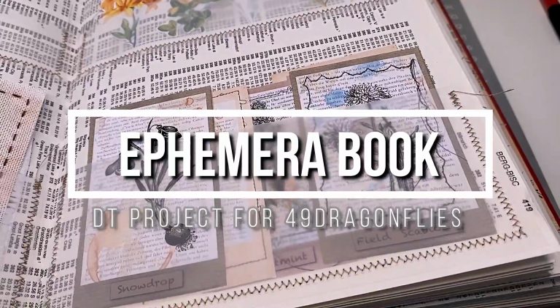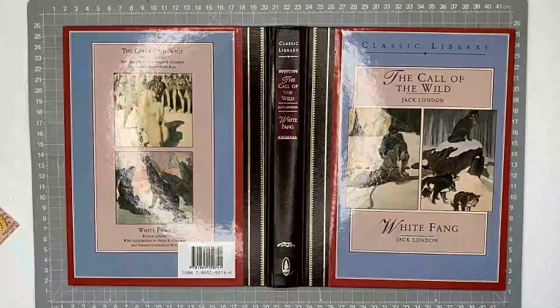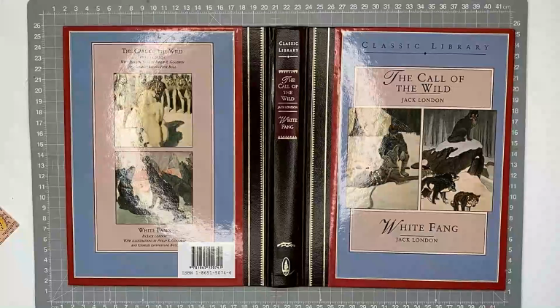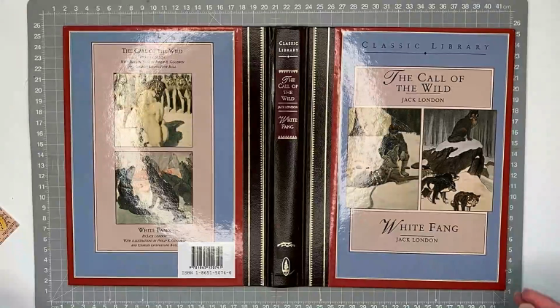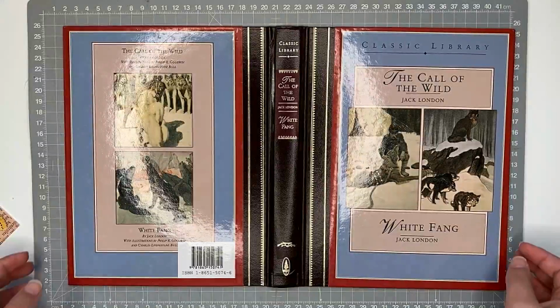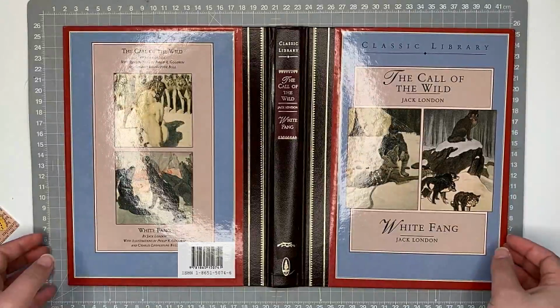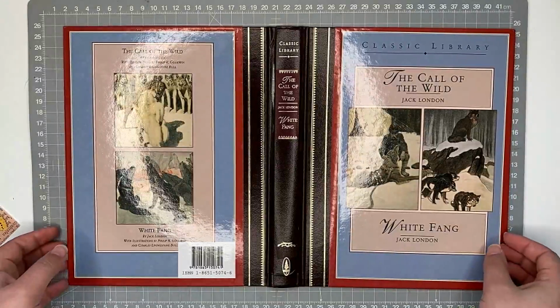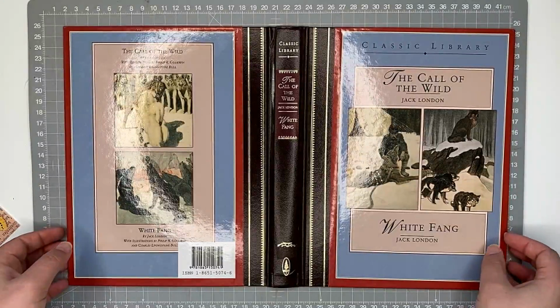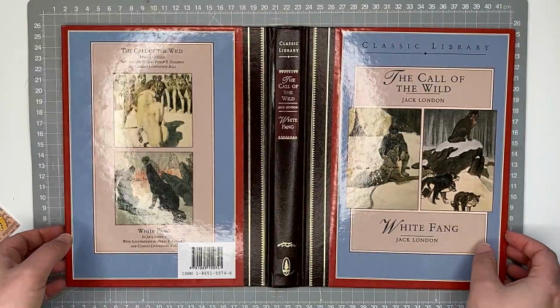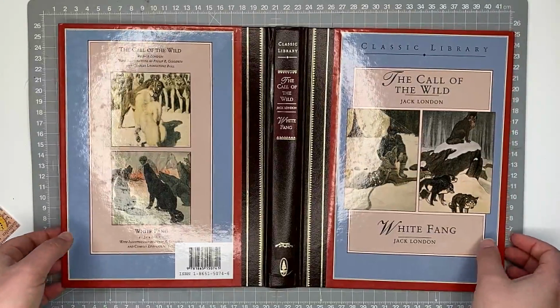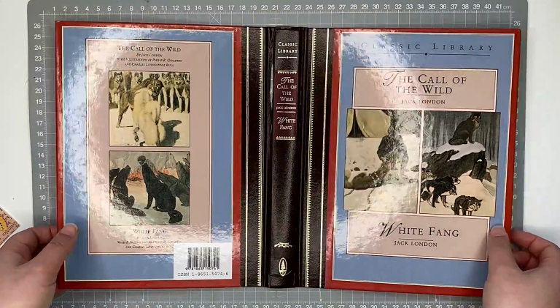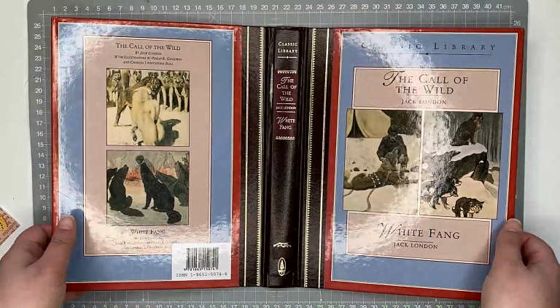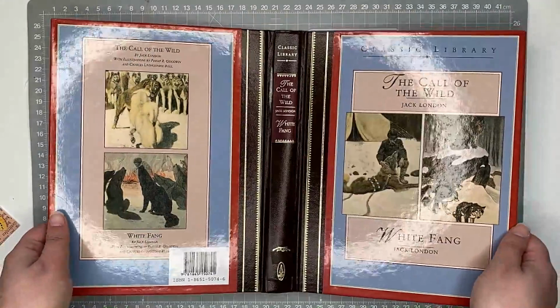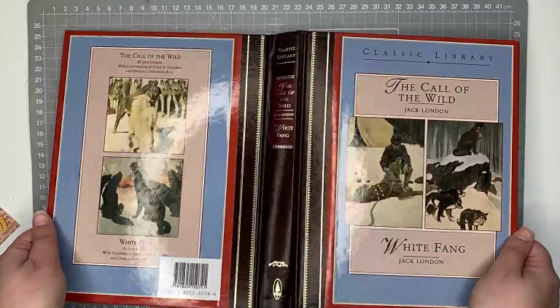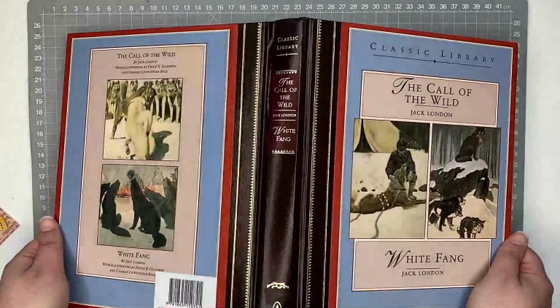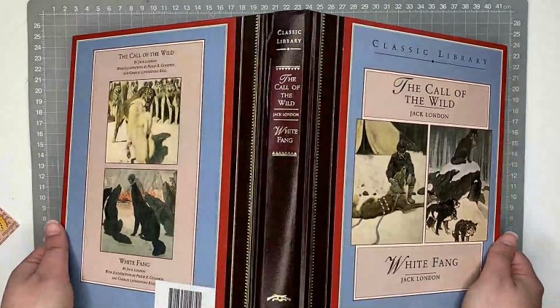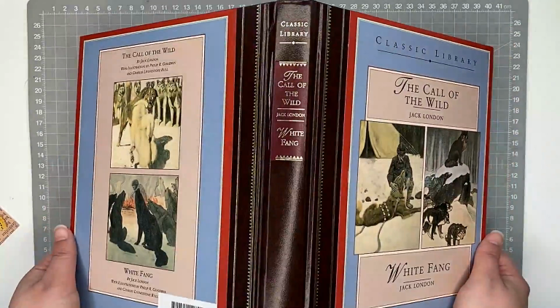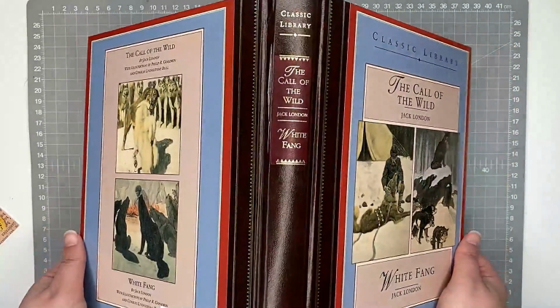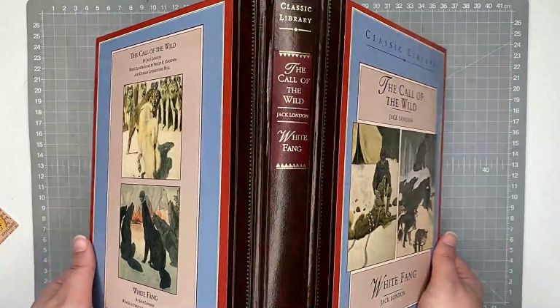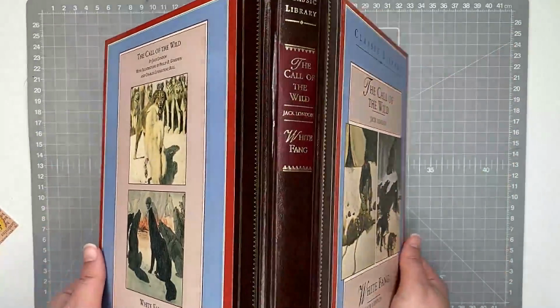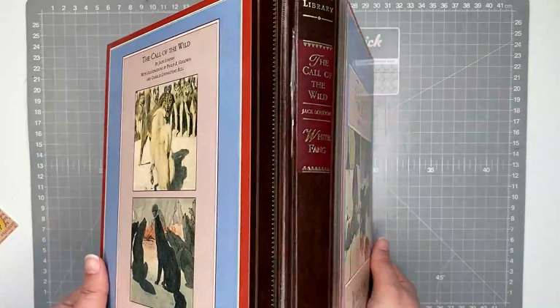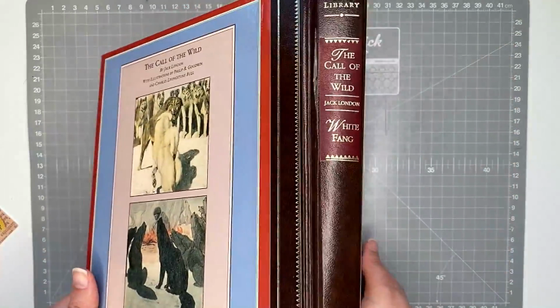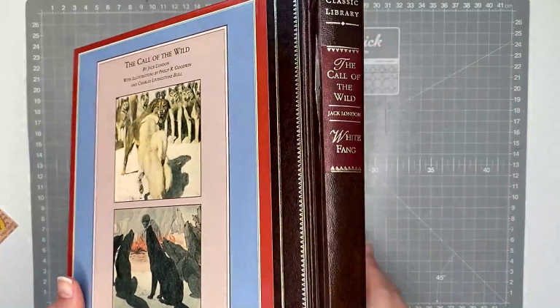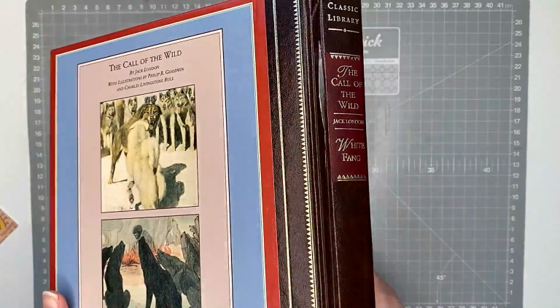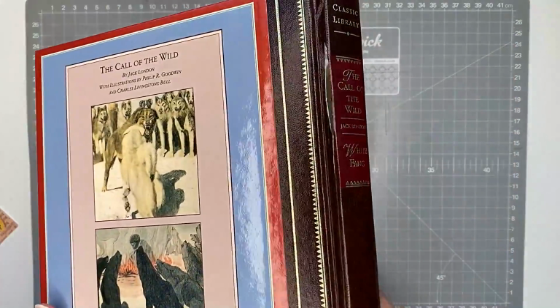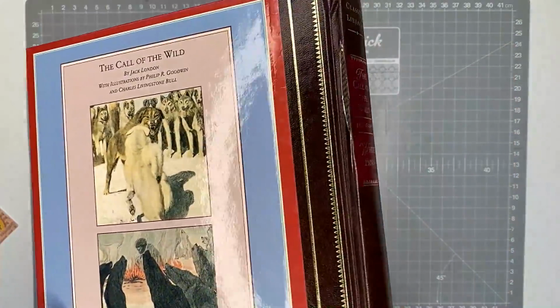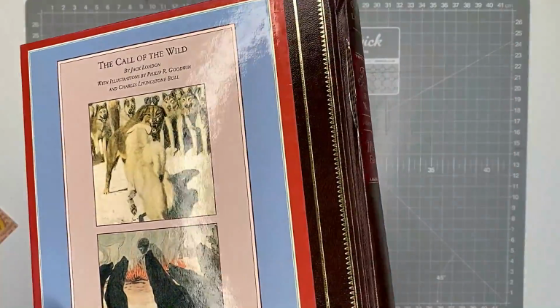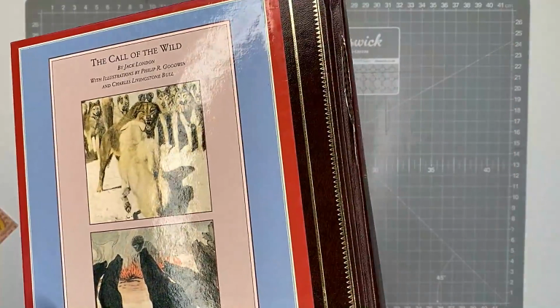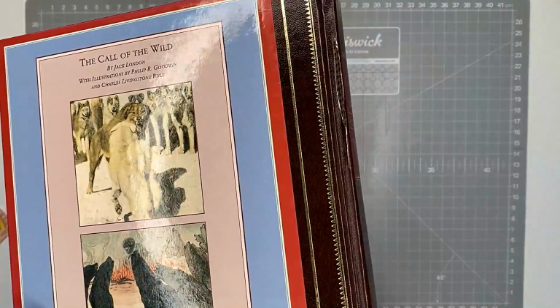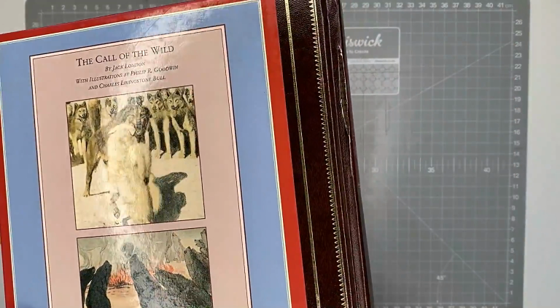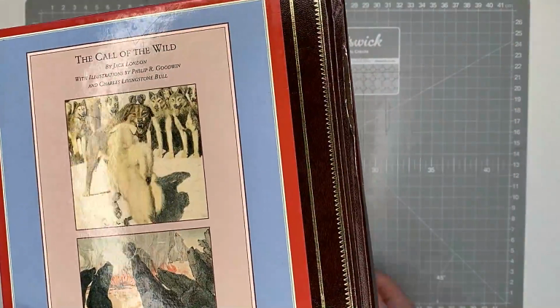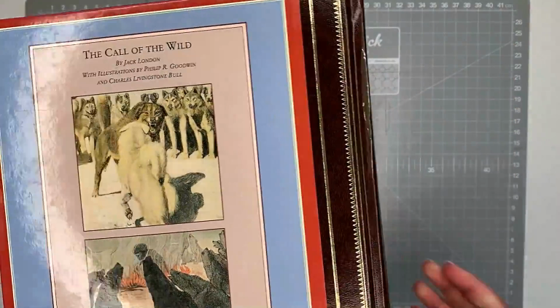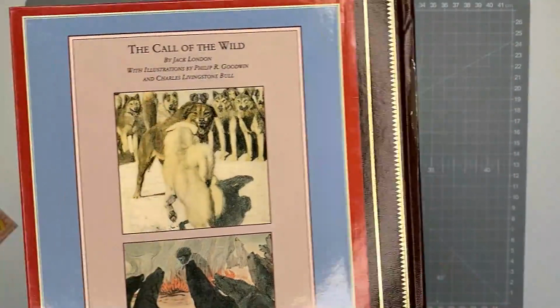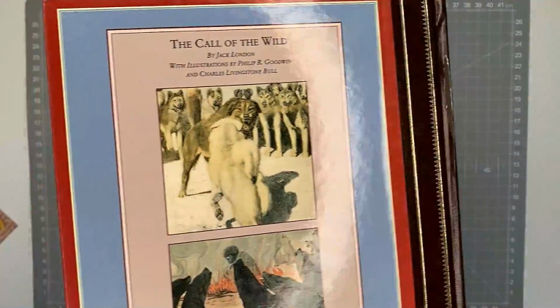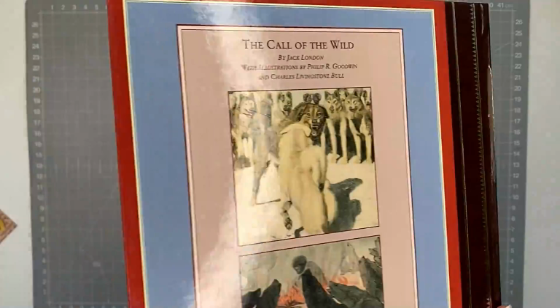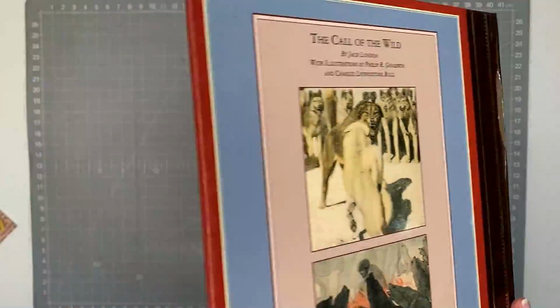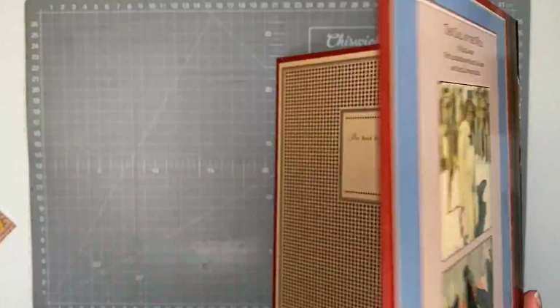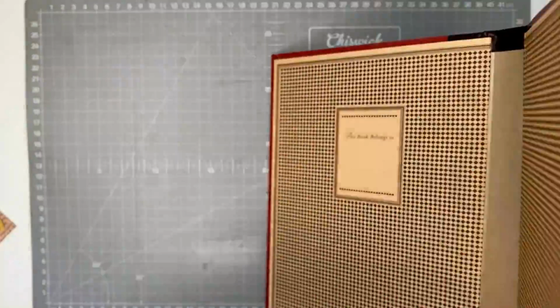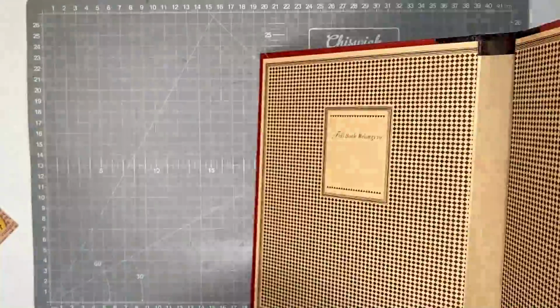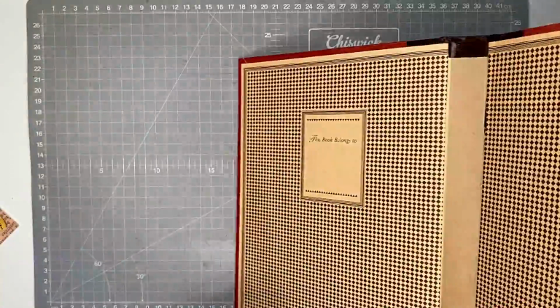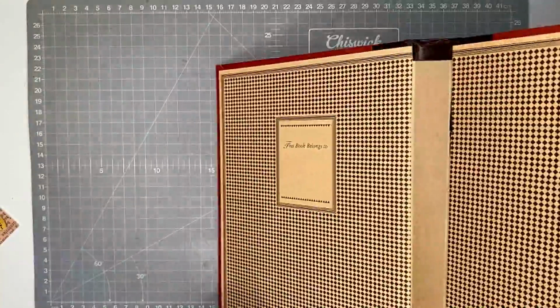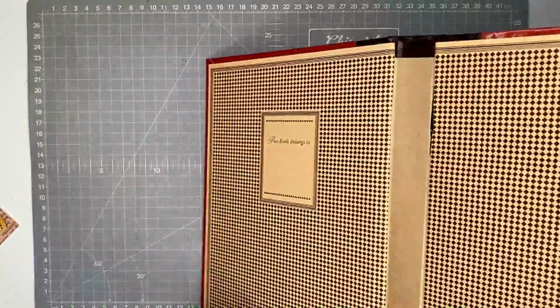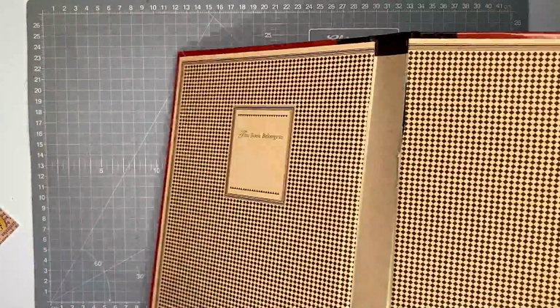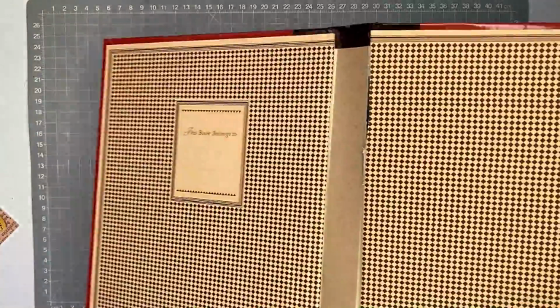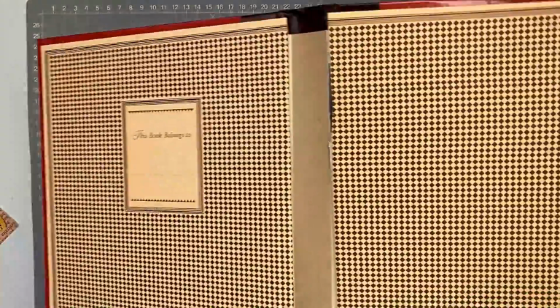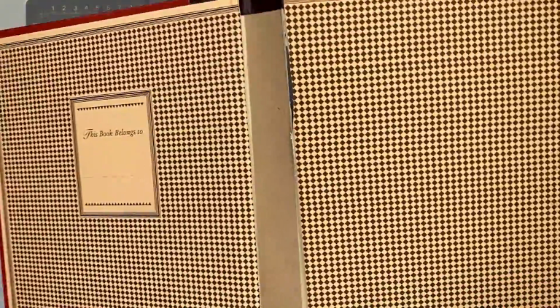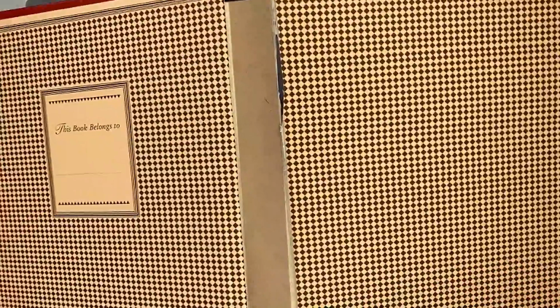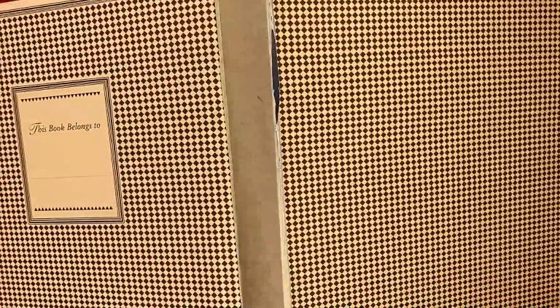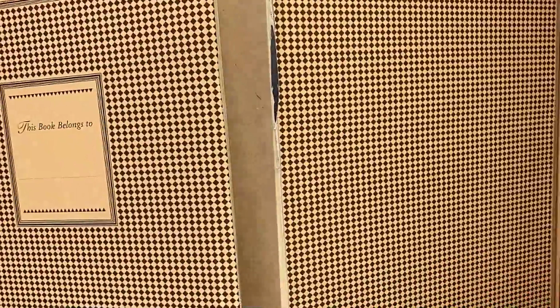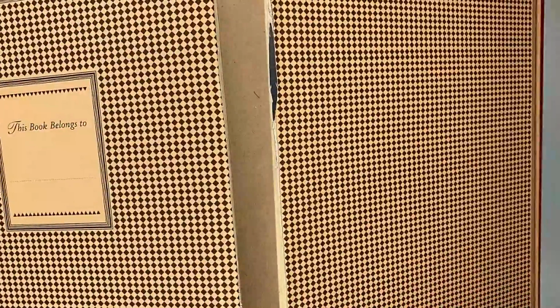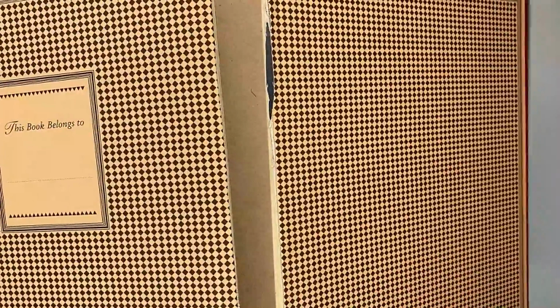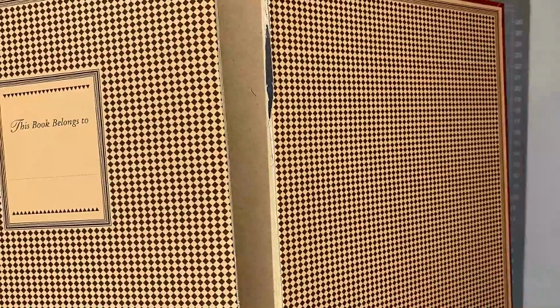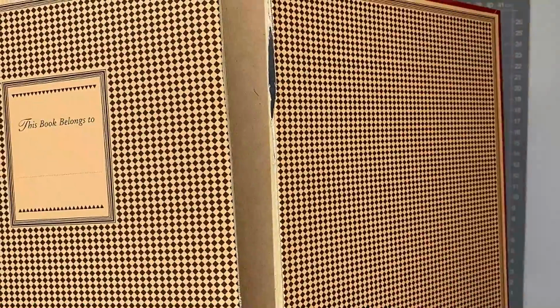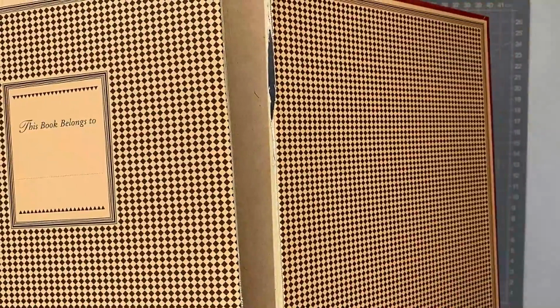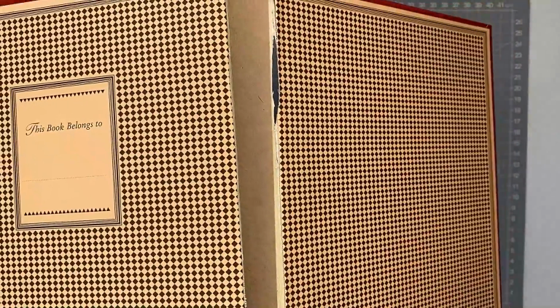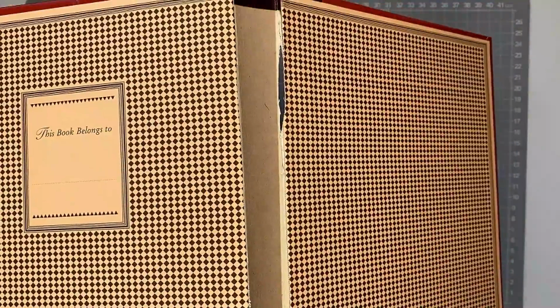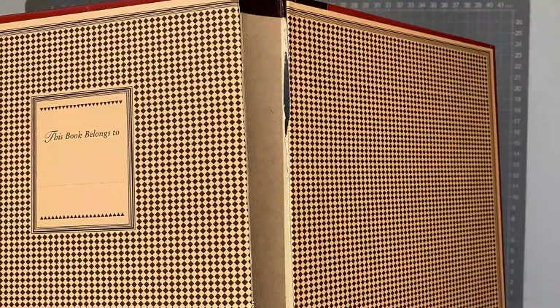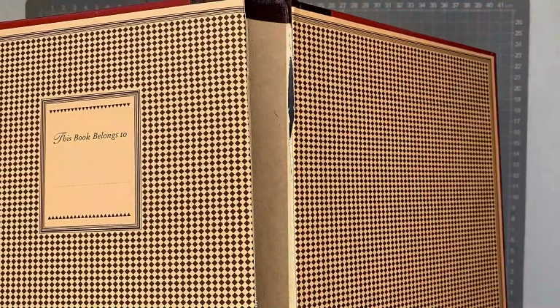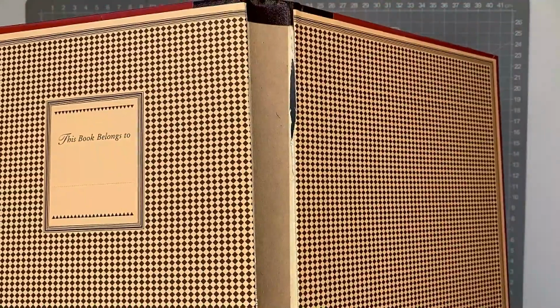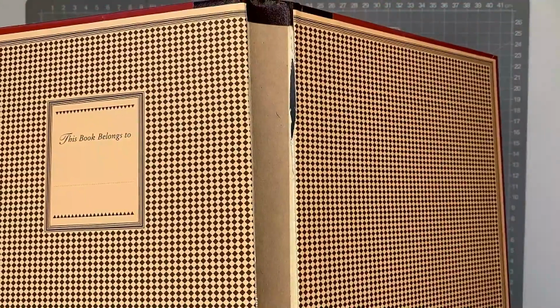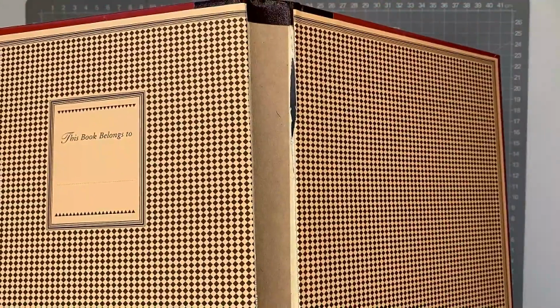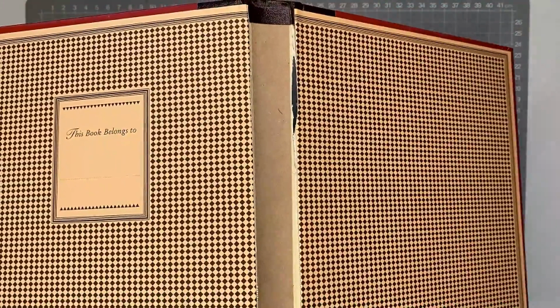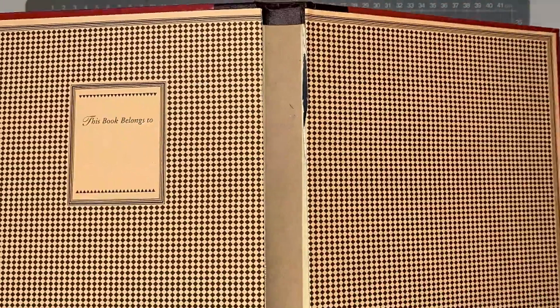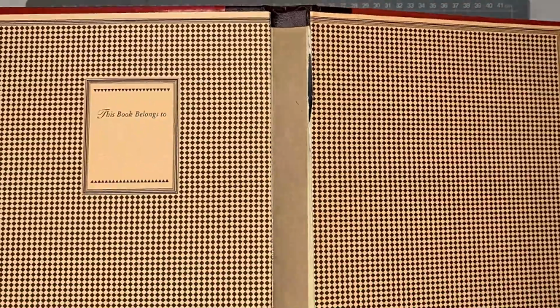Hi everyone, welcome to my channel. This is an old book cover that I want to turn into an ephemeral storage book.